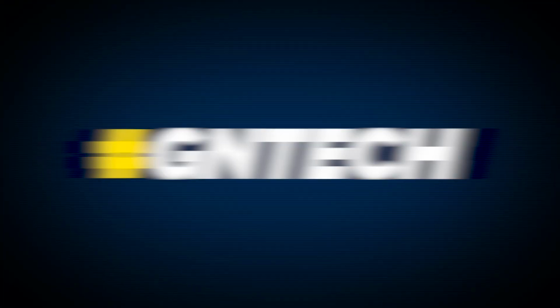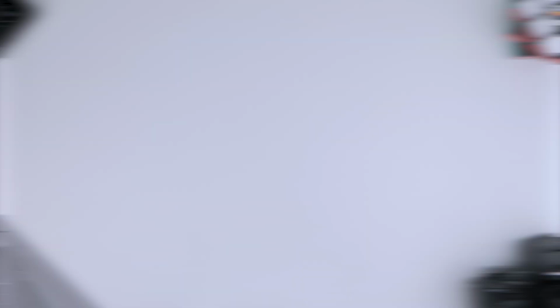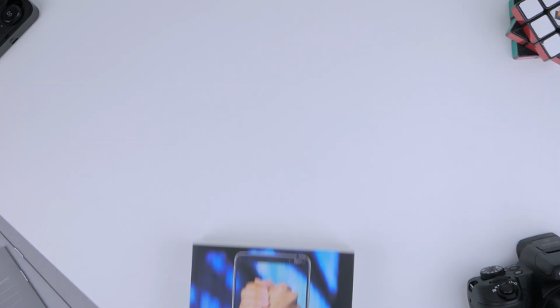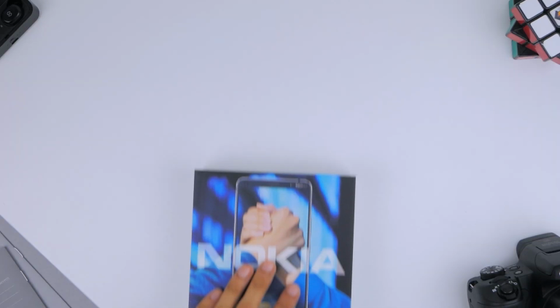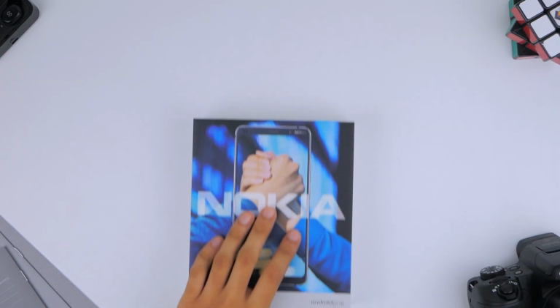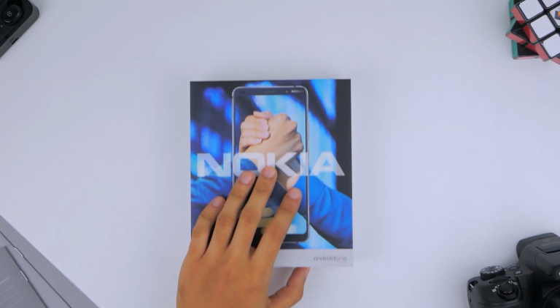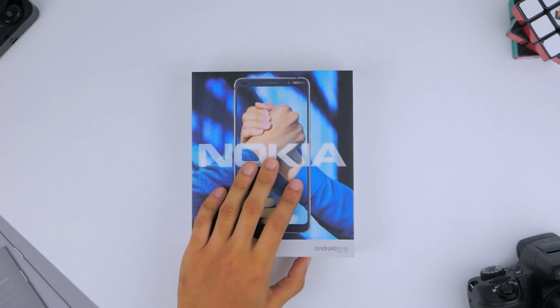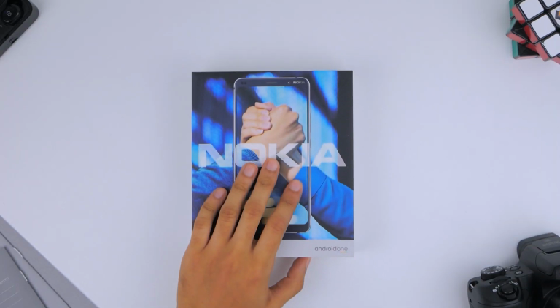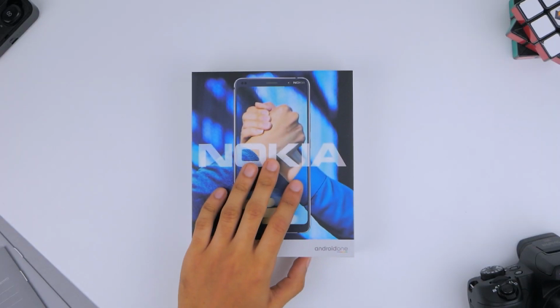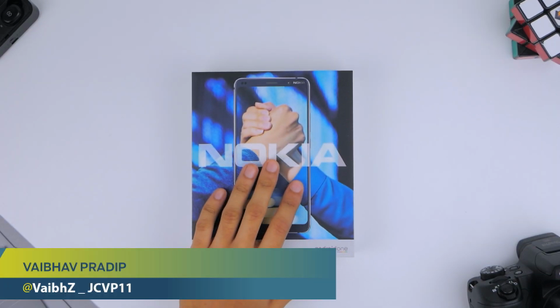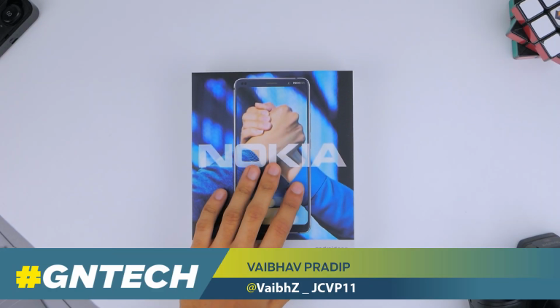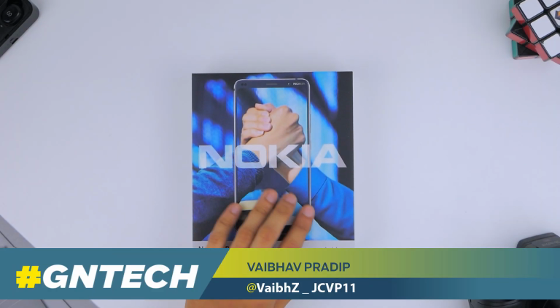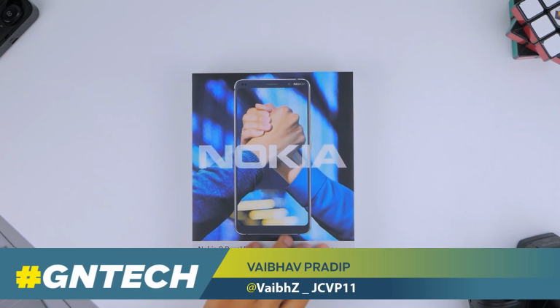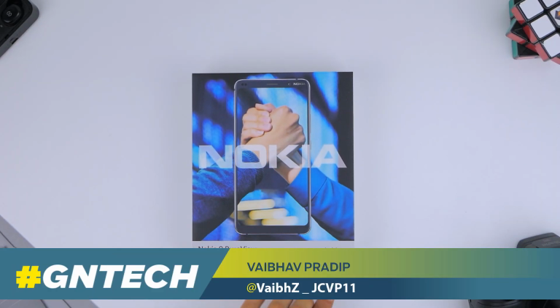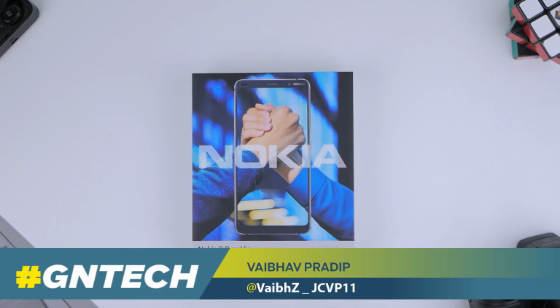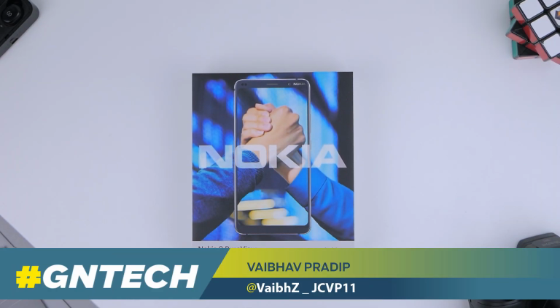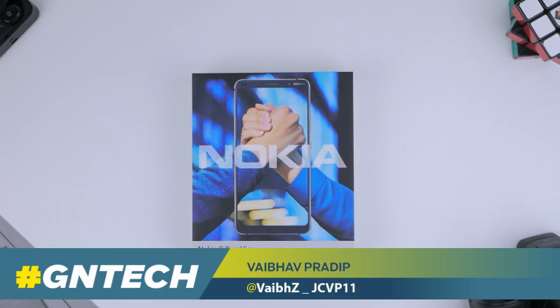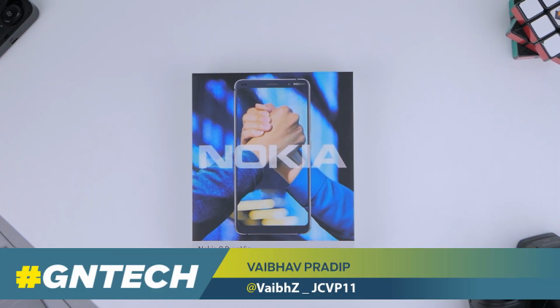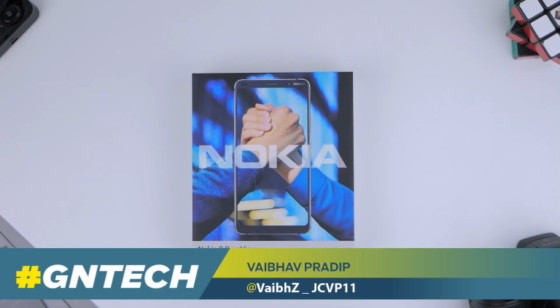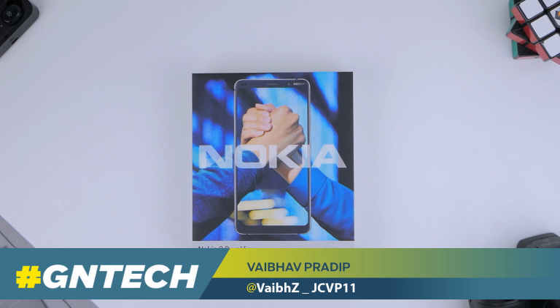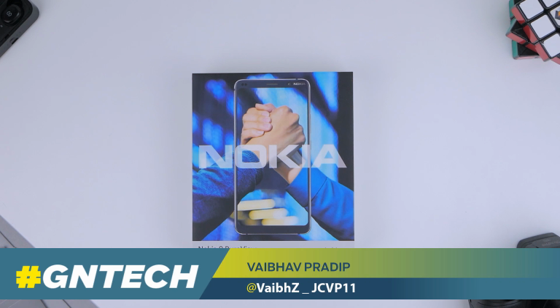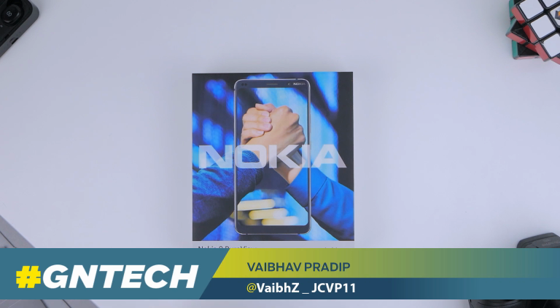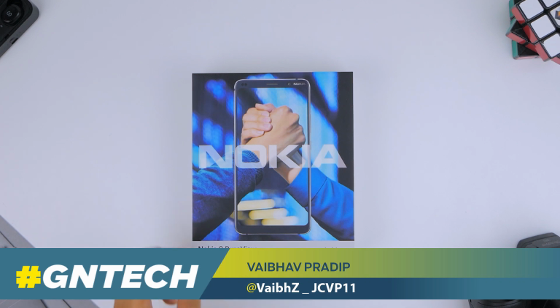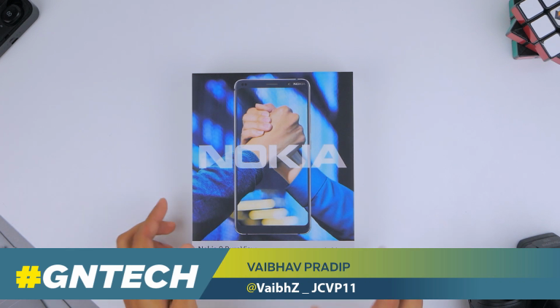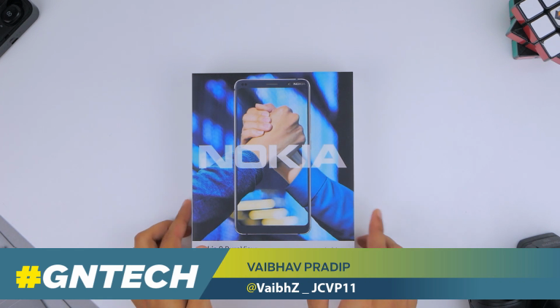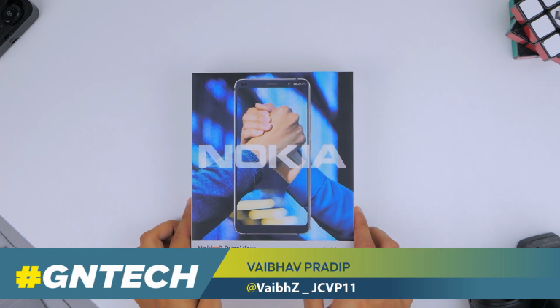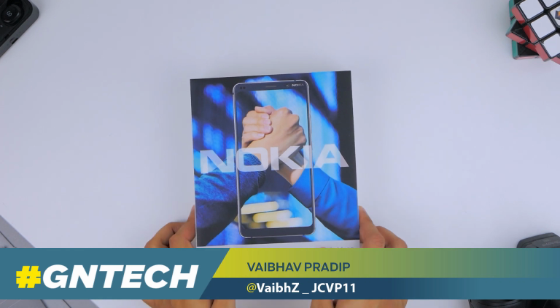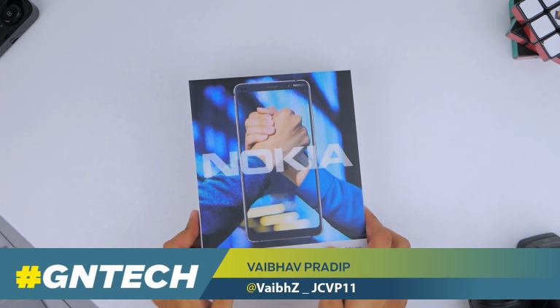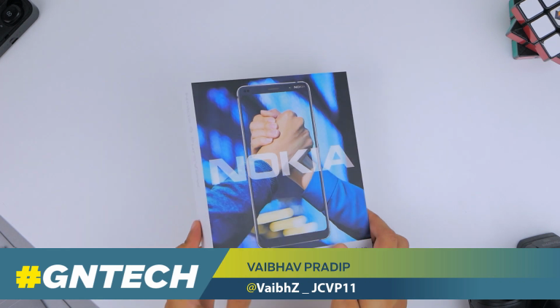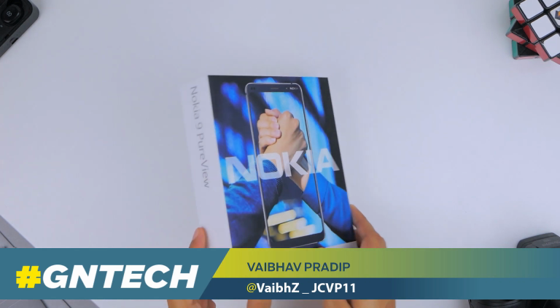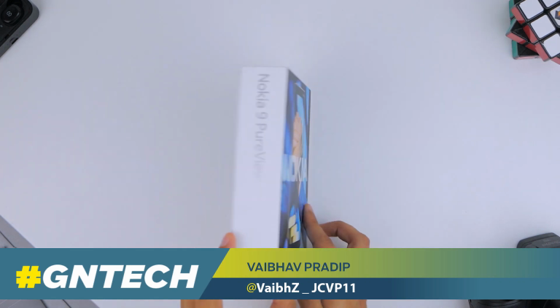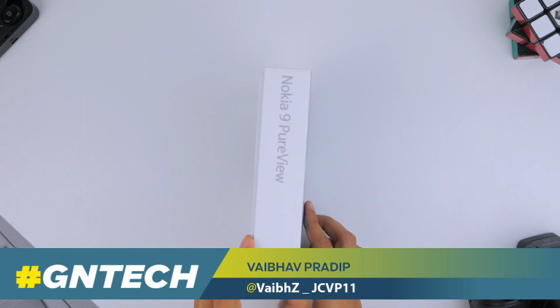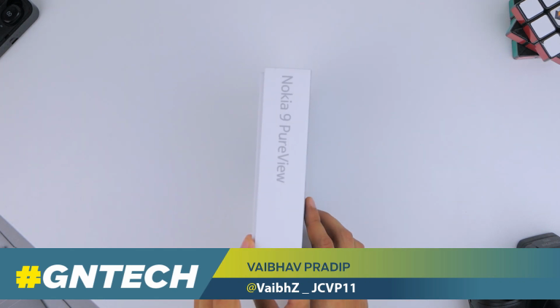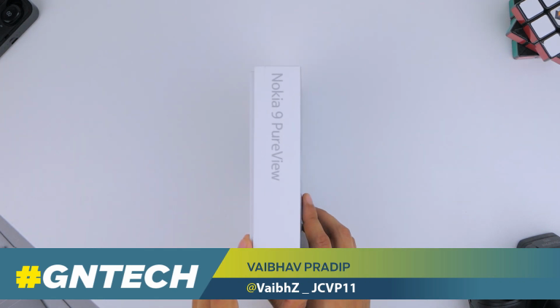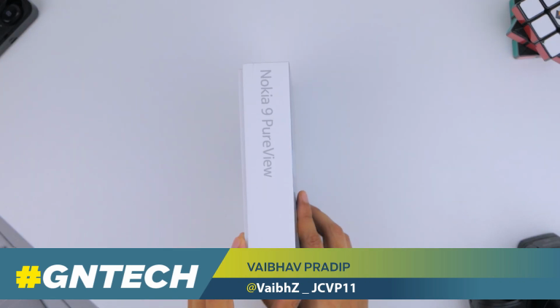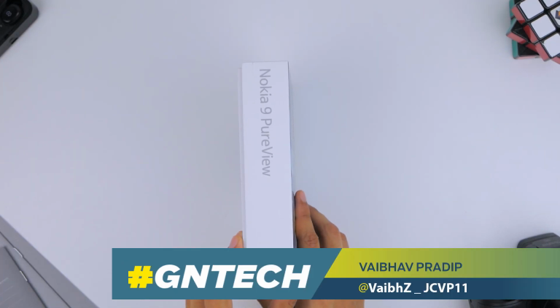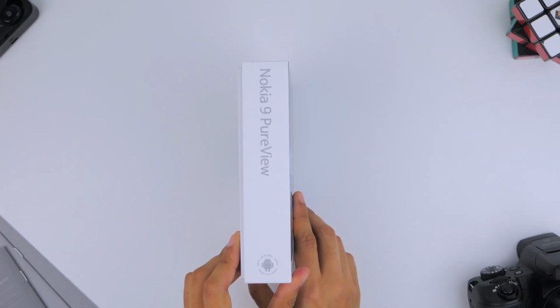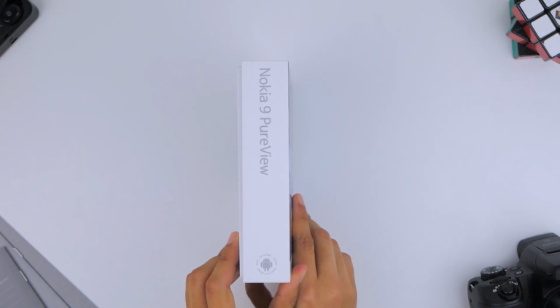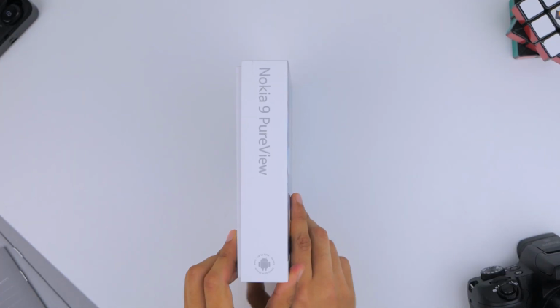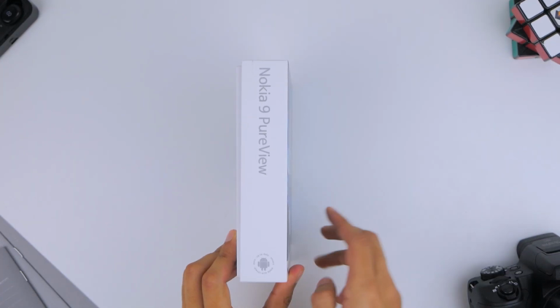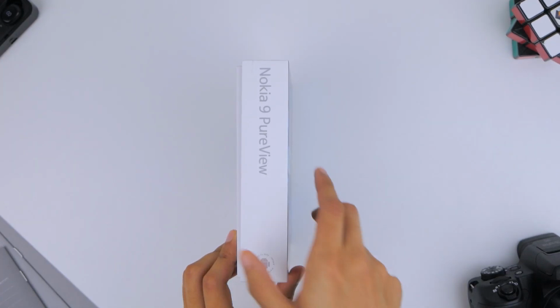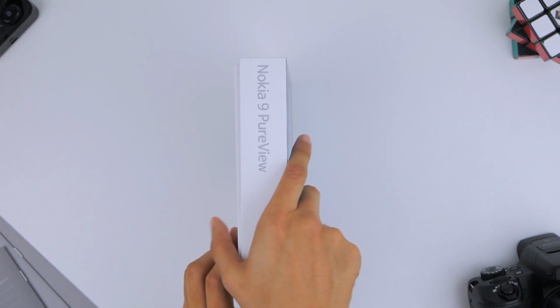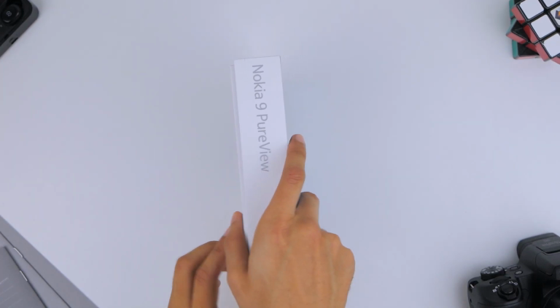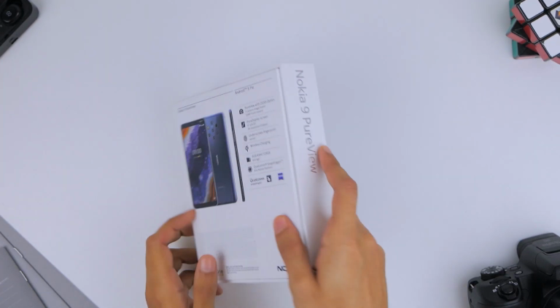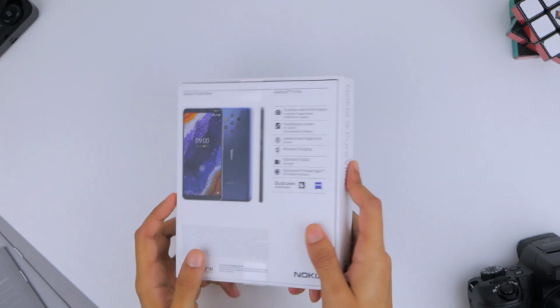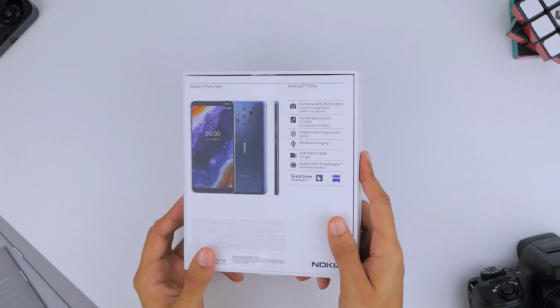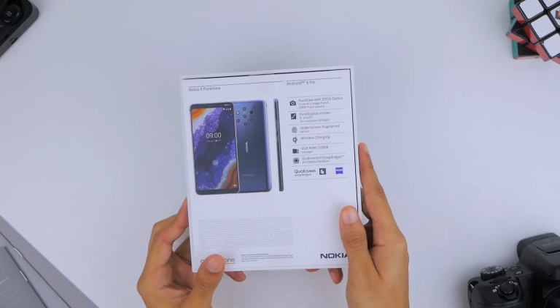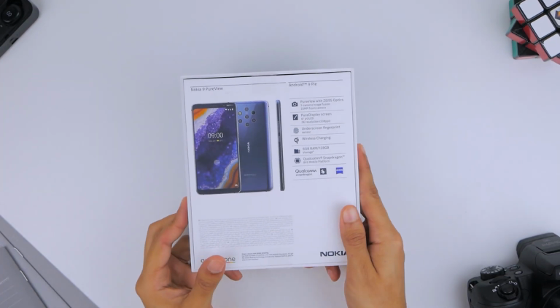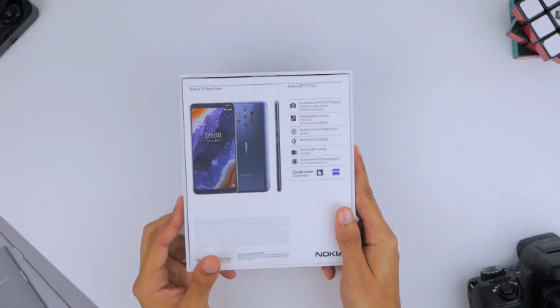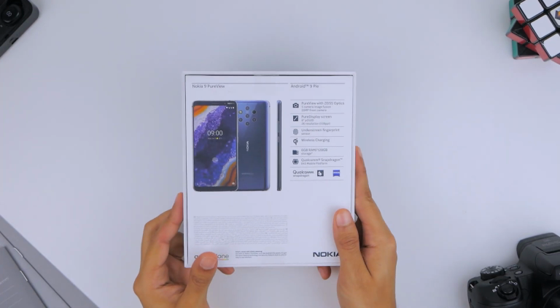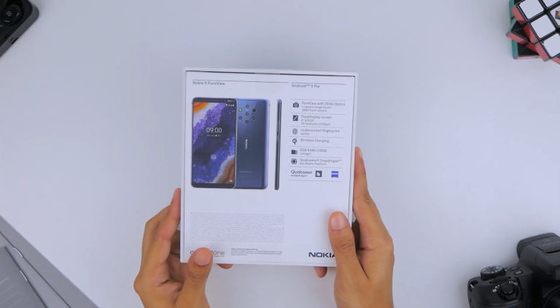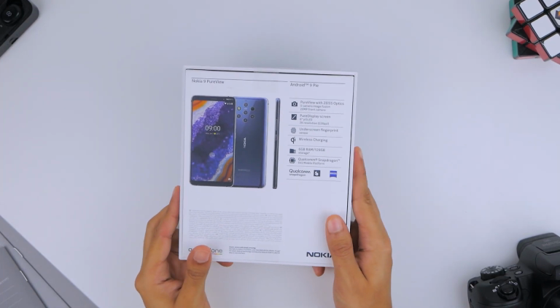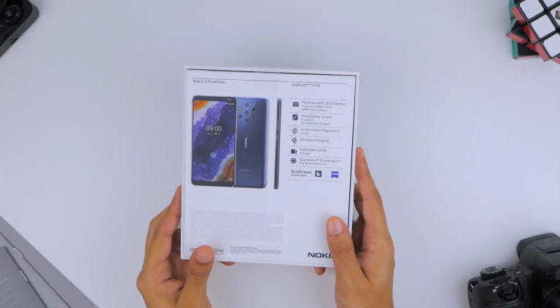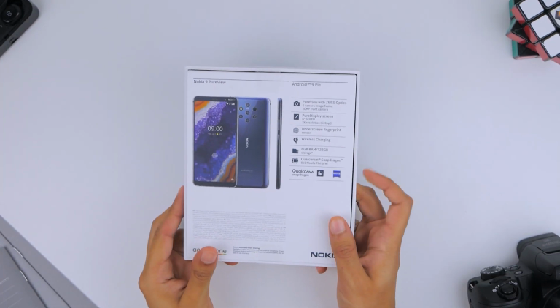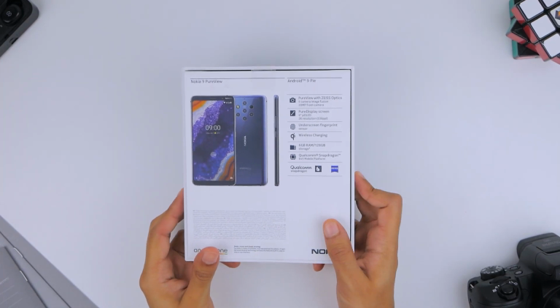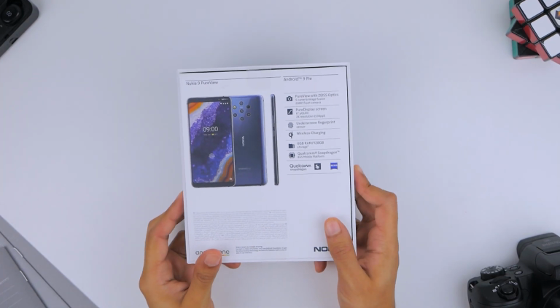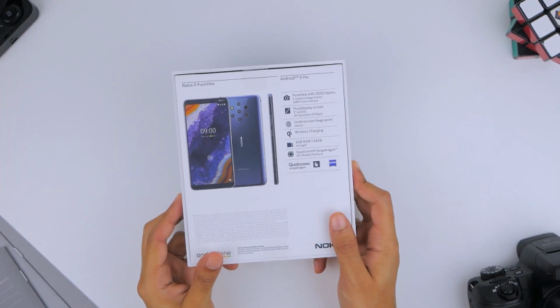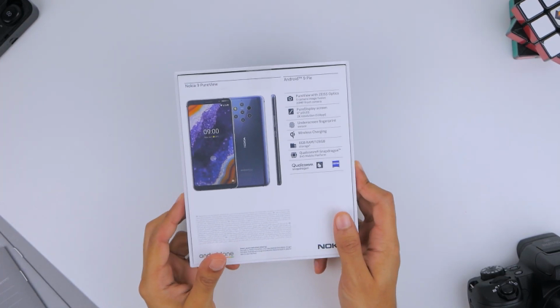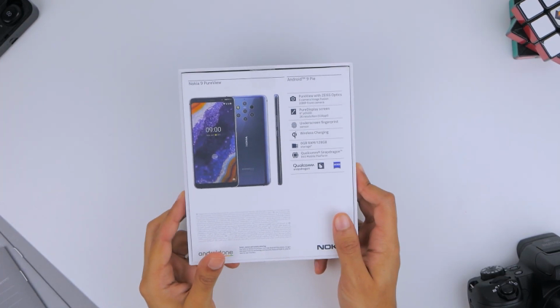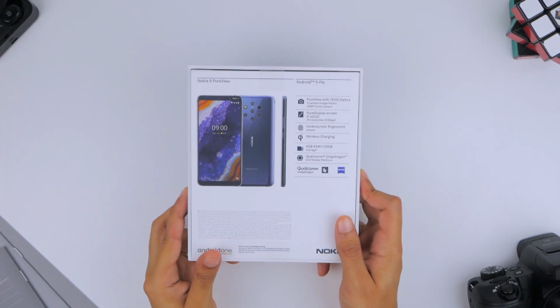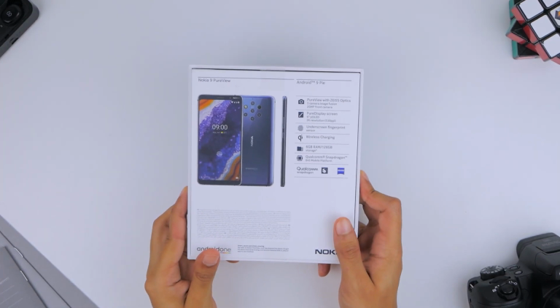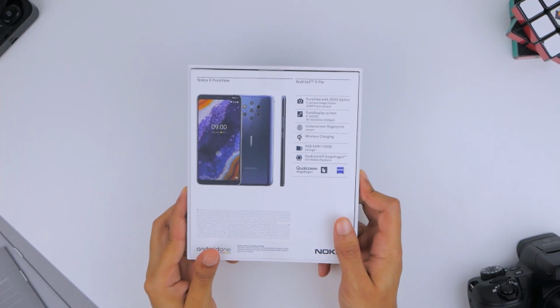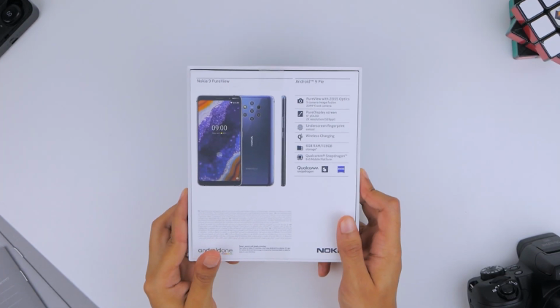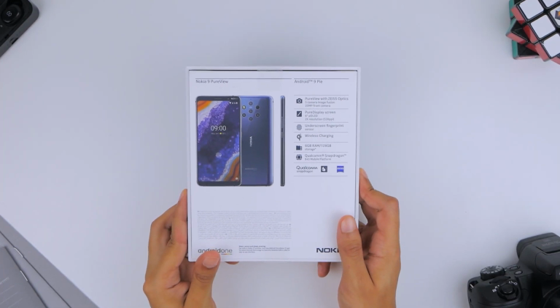We finally got our hands on the Nokia 9 PureView, which is slated for a May release in the UAE at 2299 dirhams.